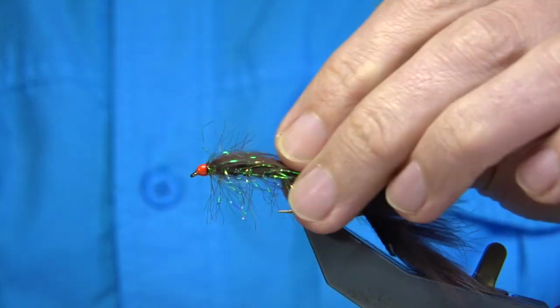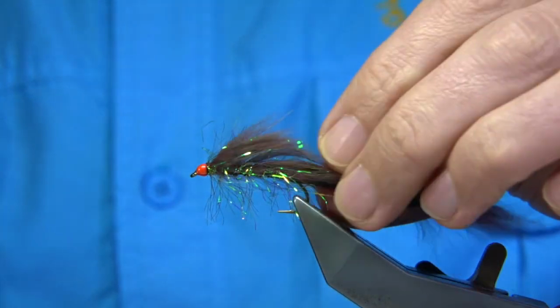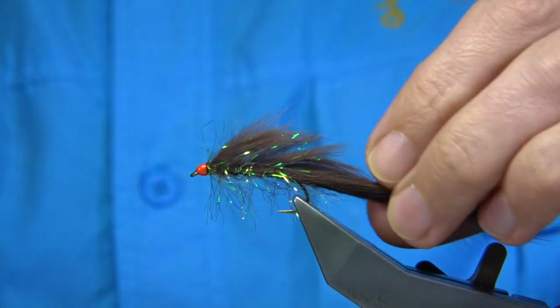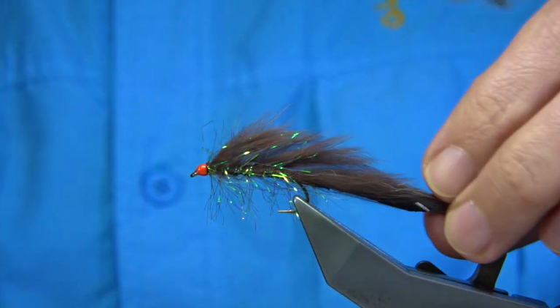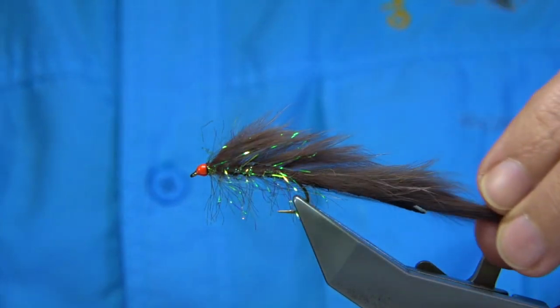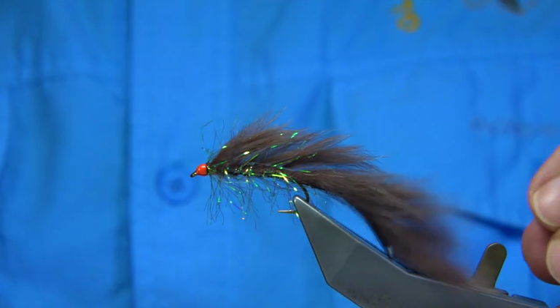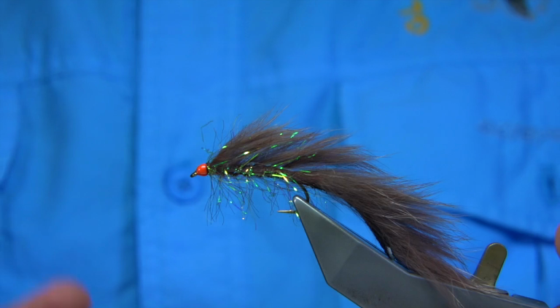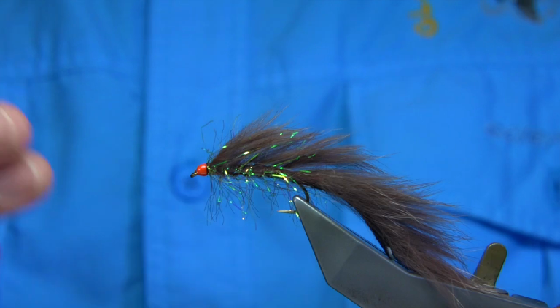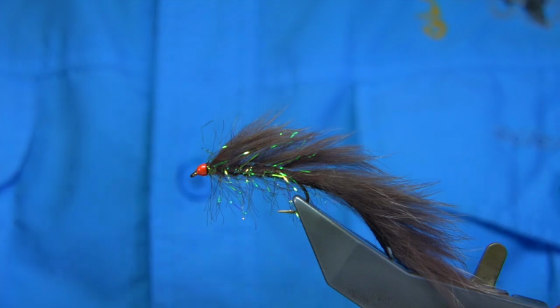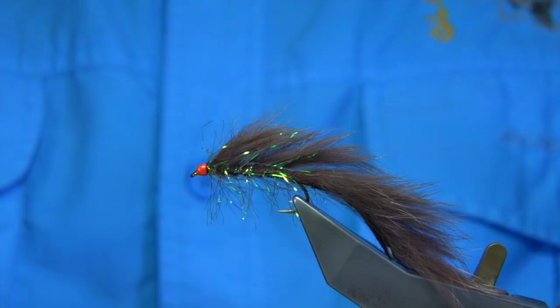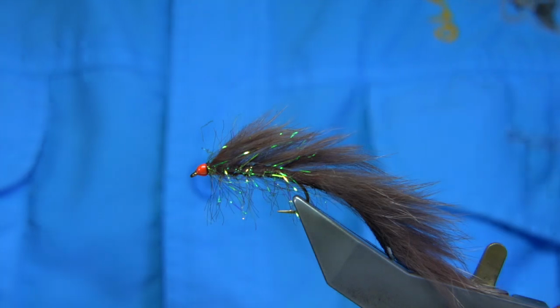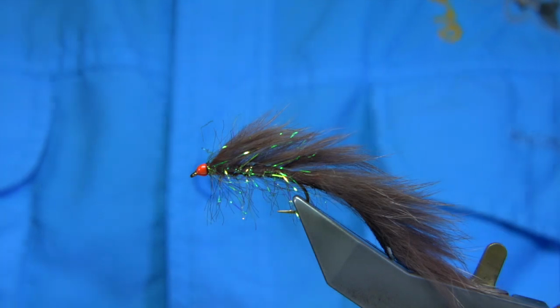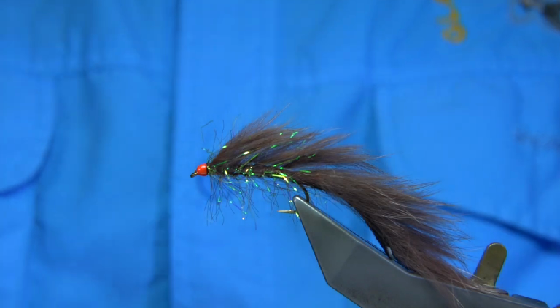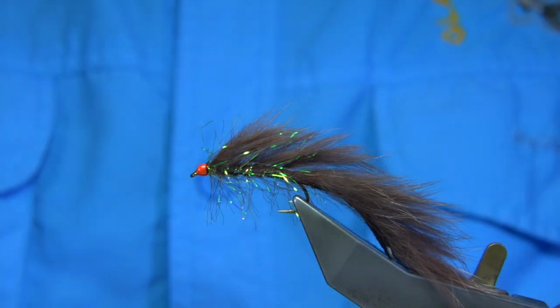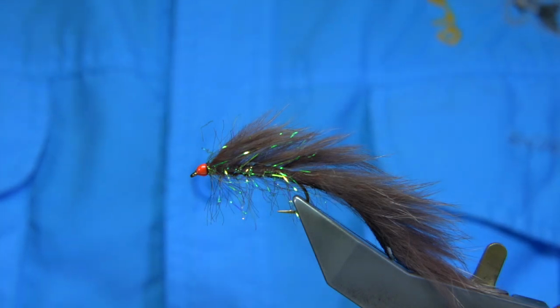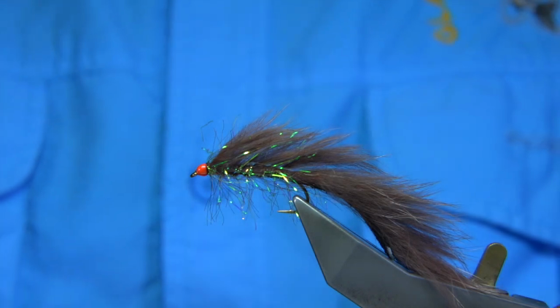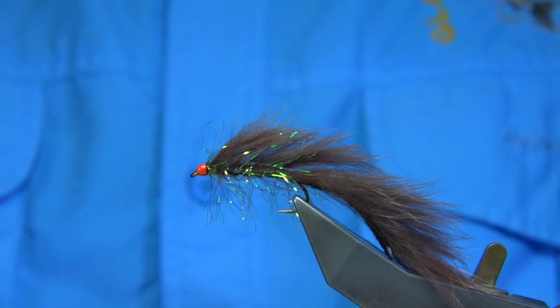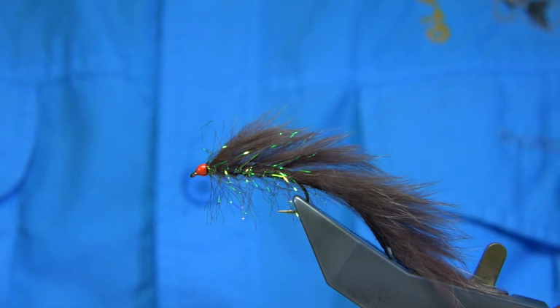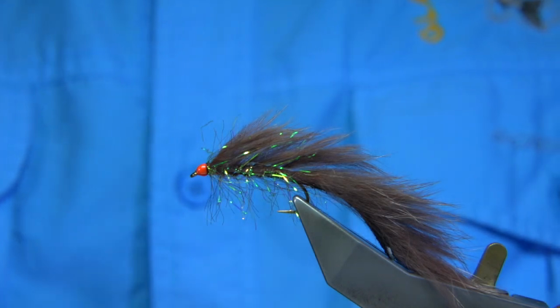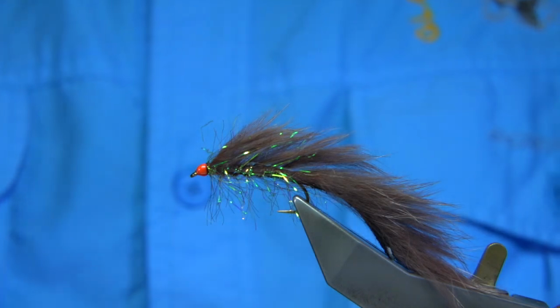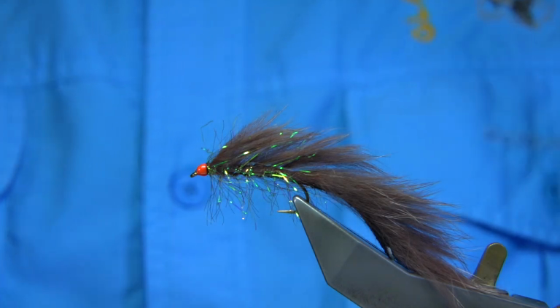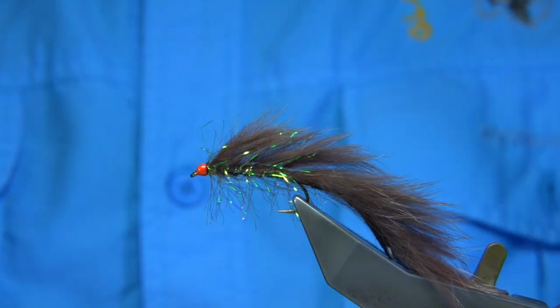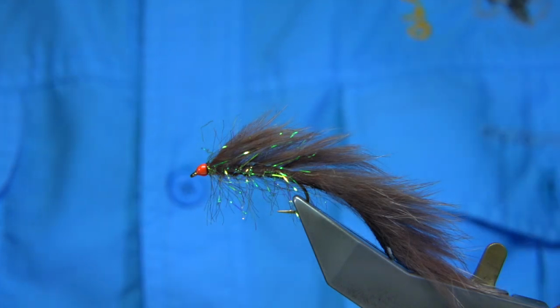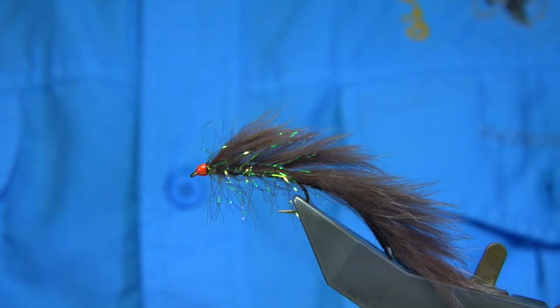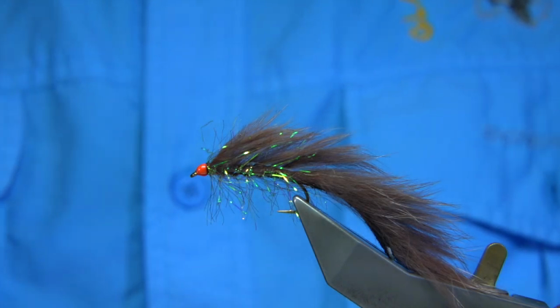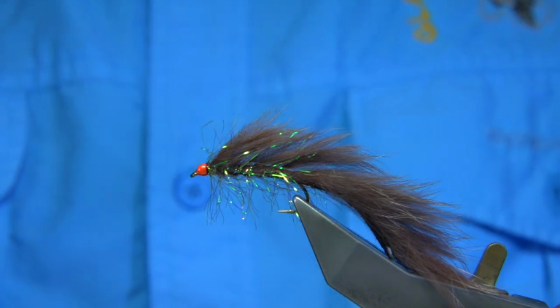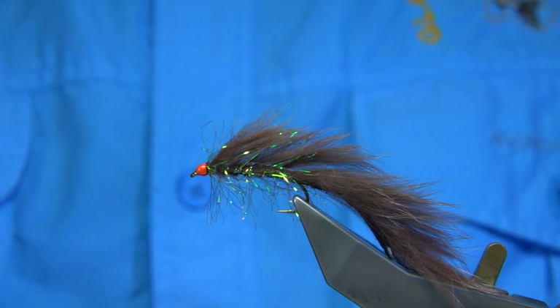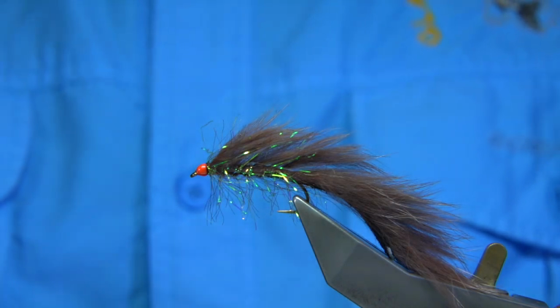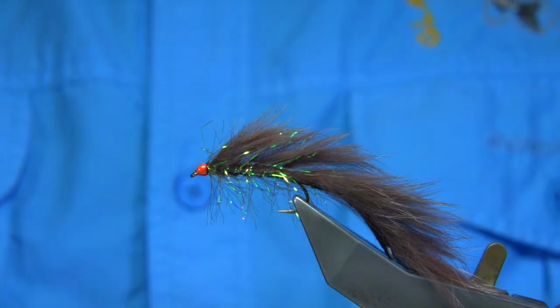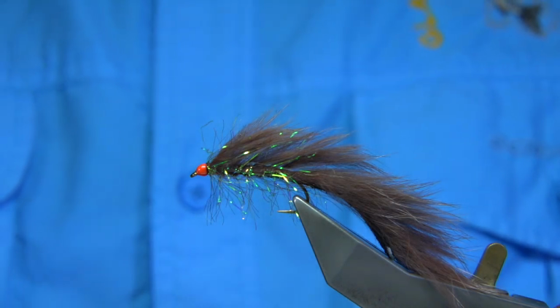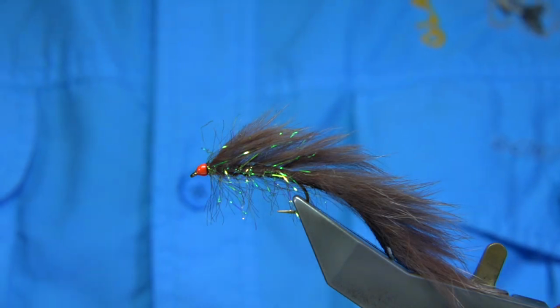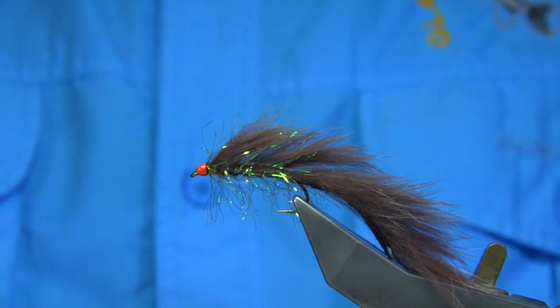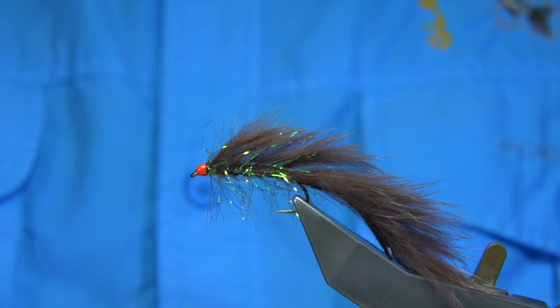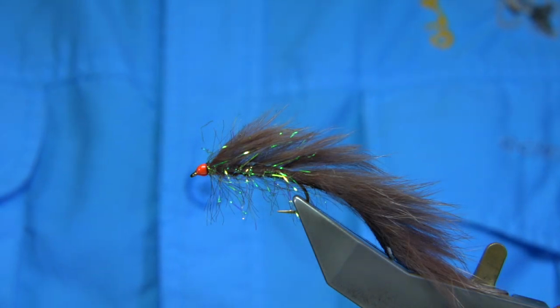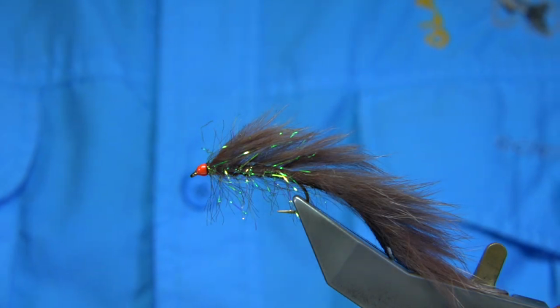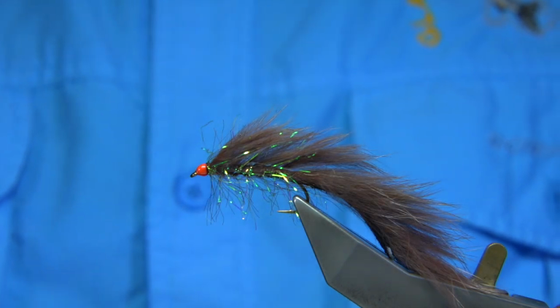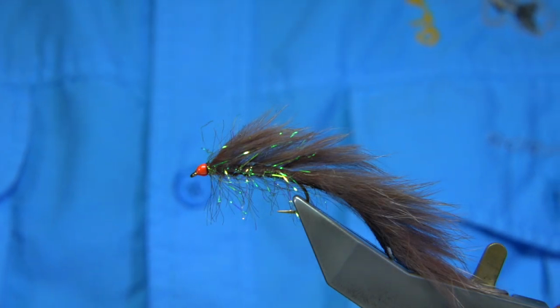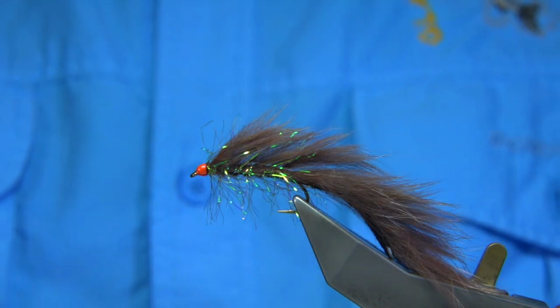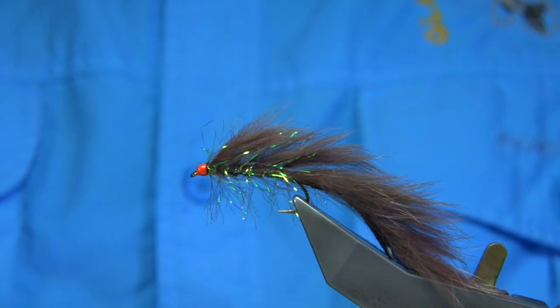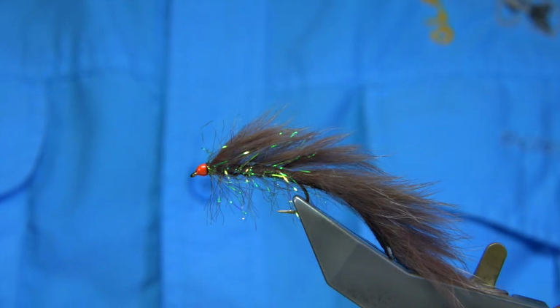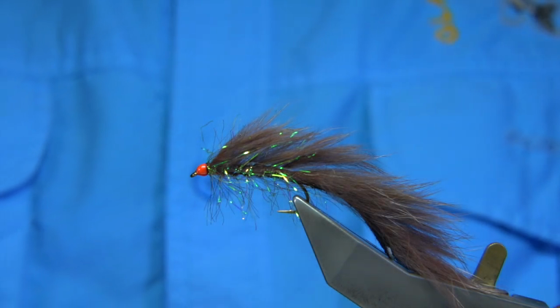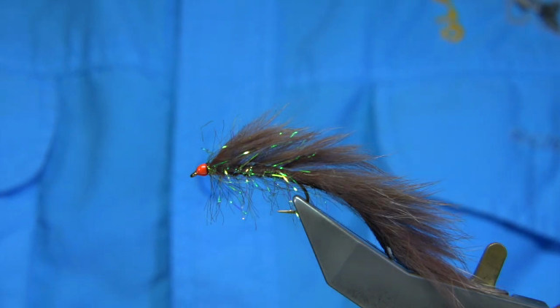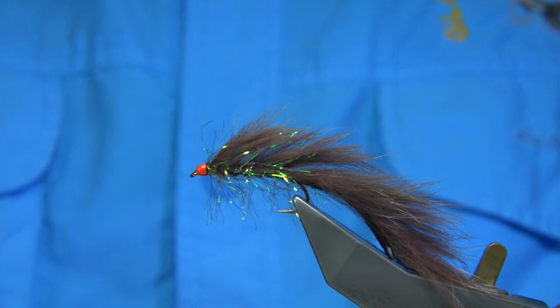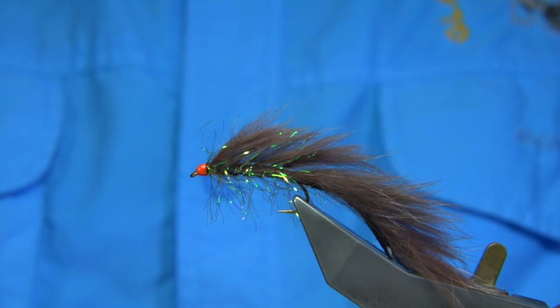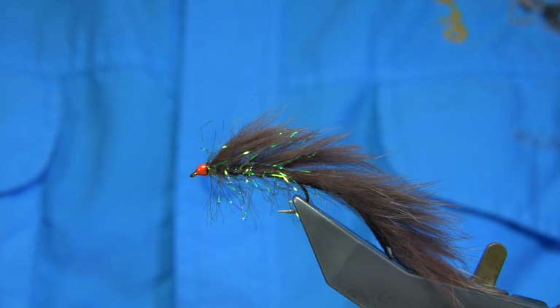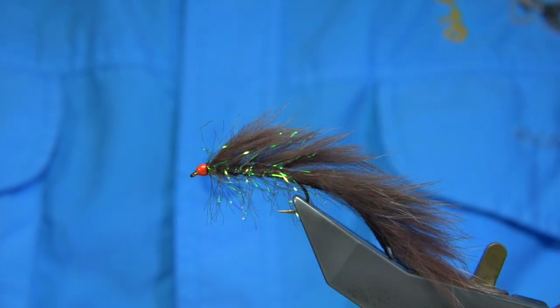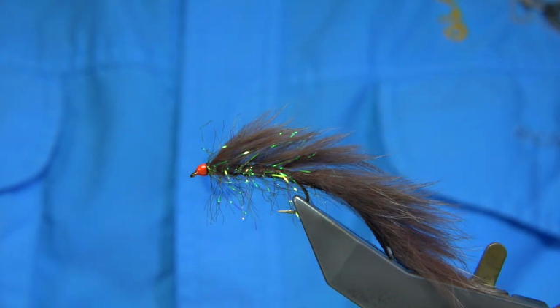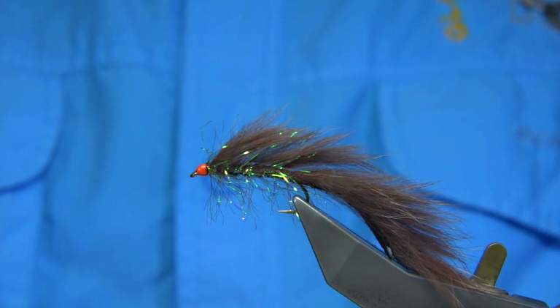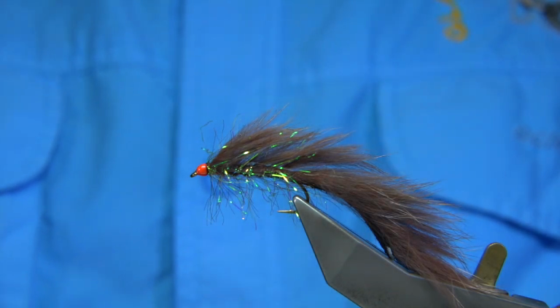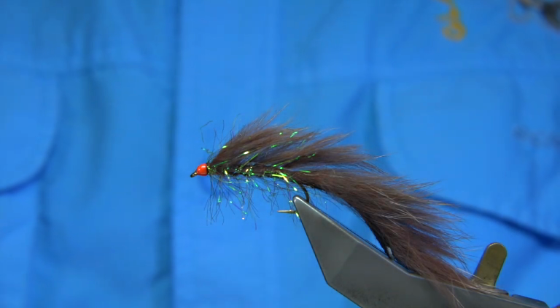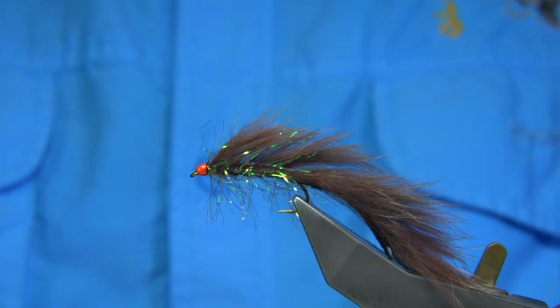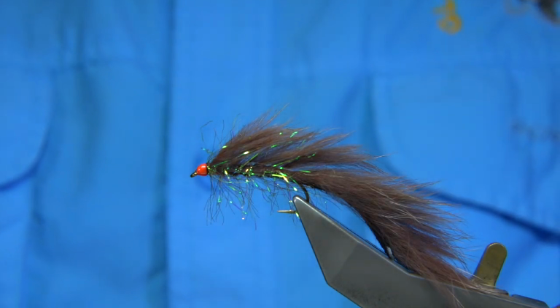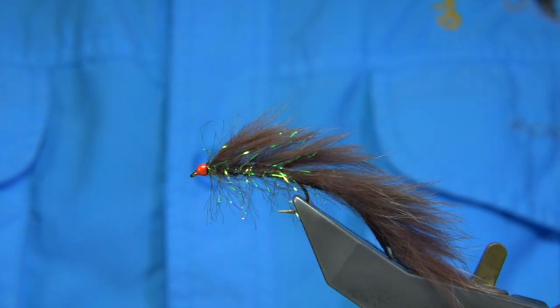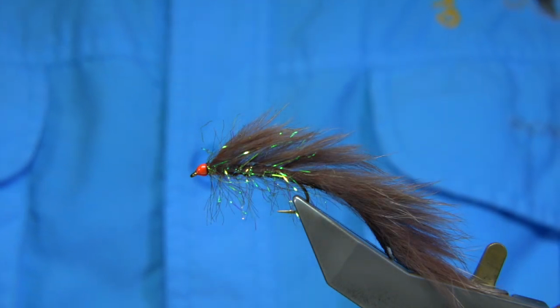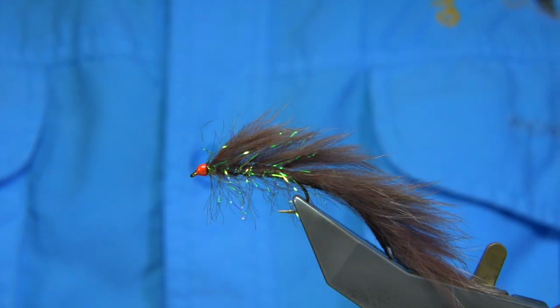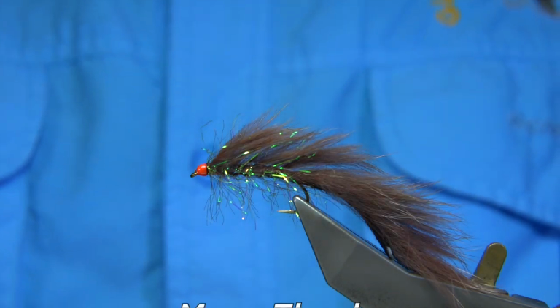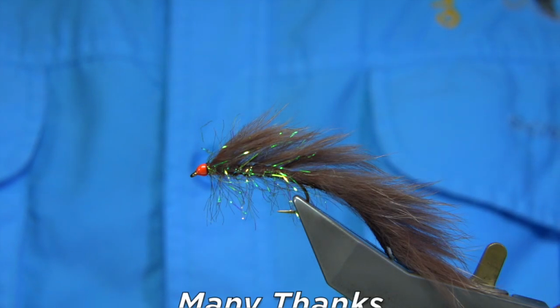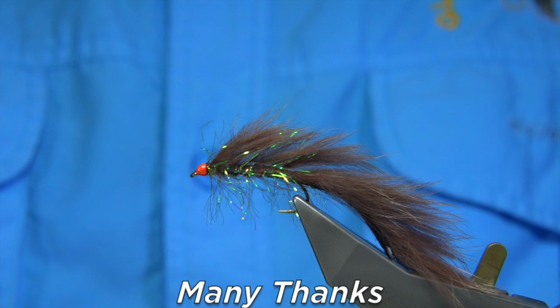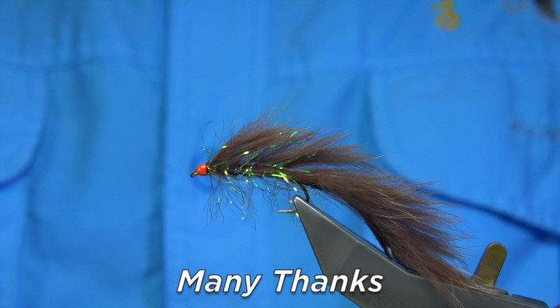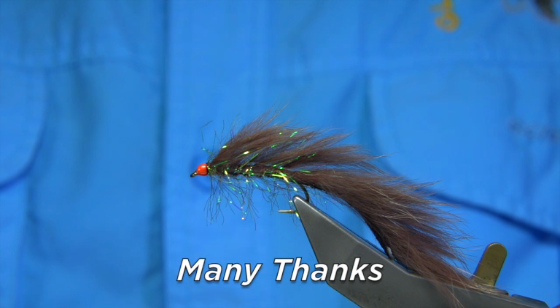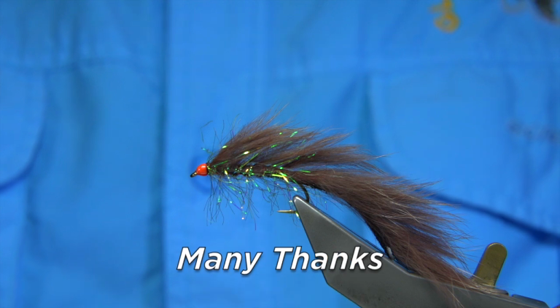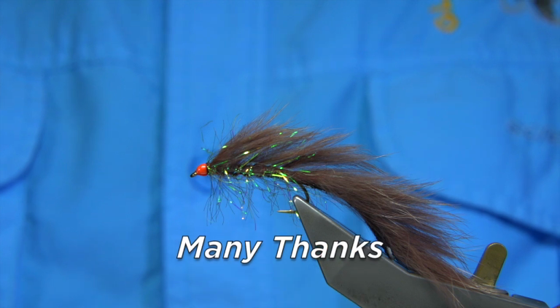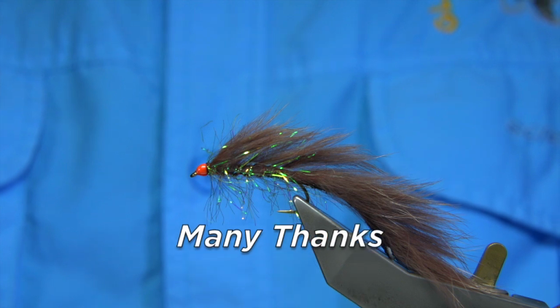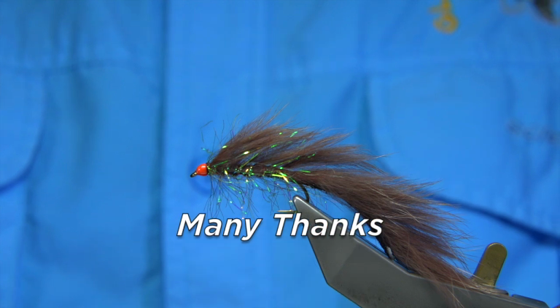If you don't want the orange, you need to use a normal brown thread or black thread to darken it down. The other two colours would be black and olive — ideal colours to use. I hope you enjoyed that.